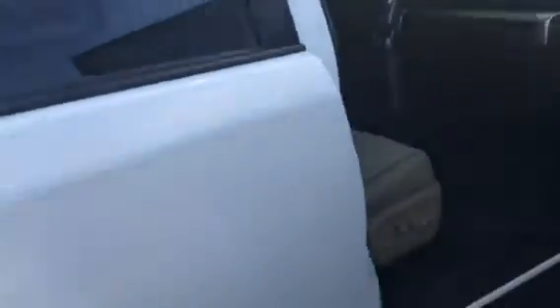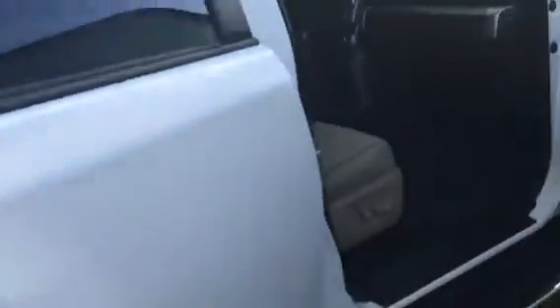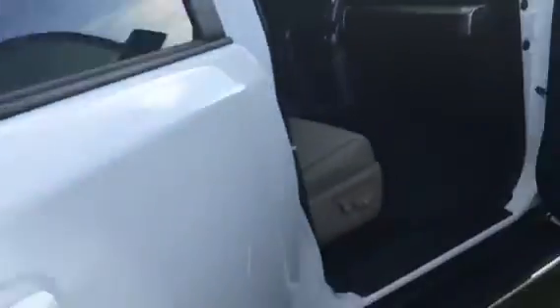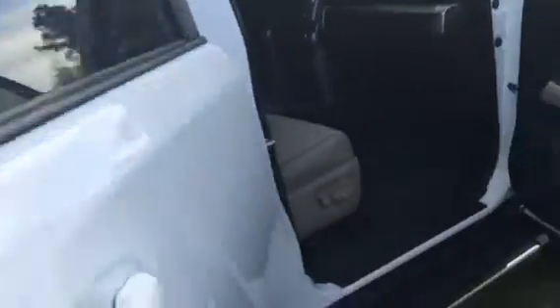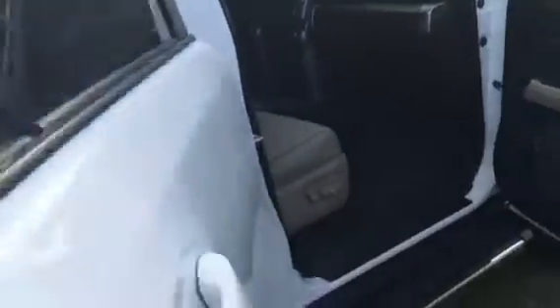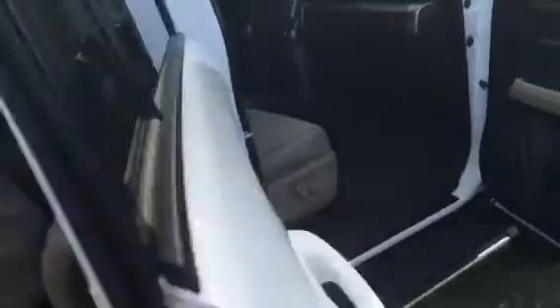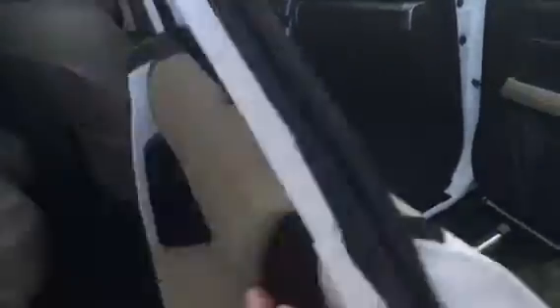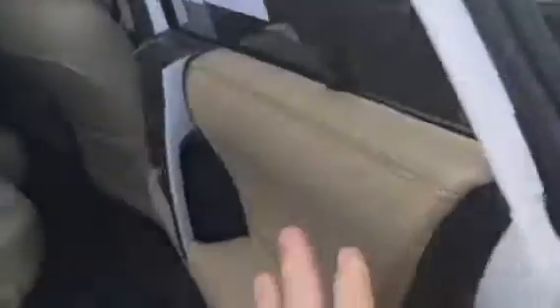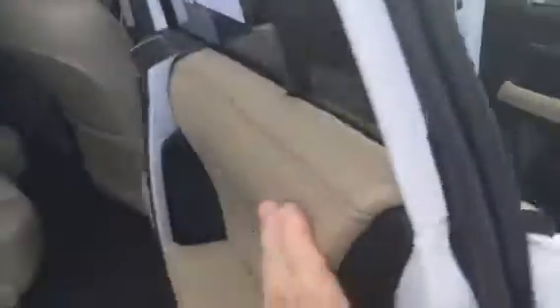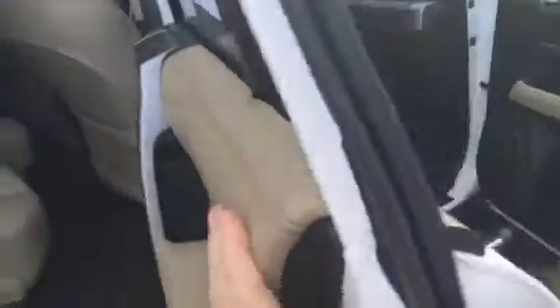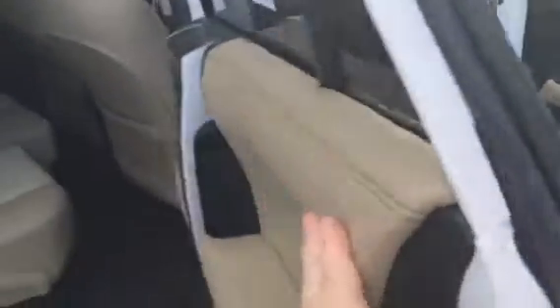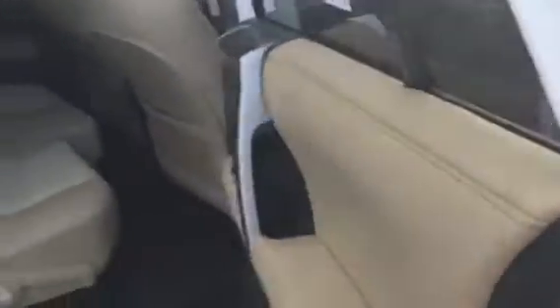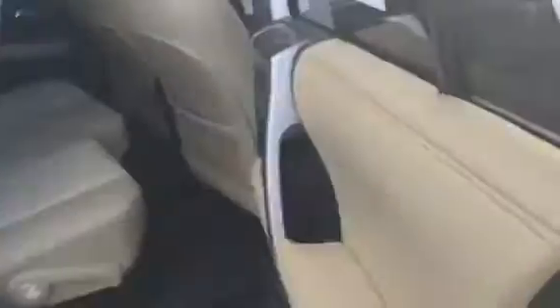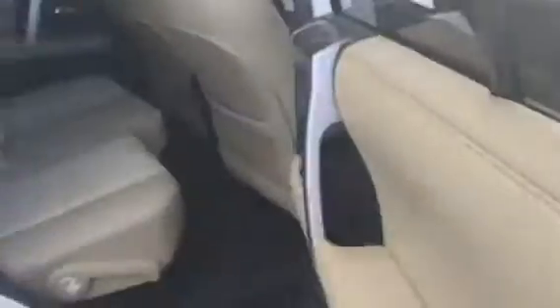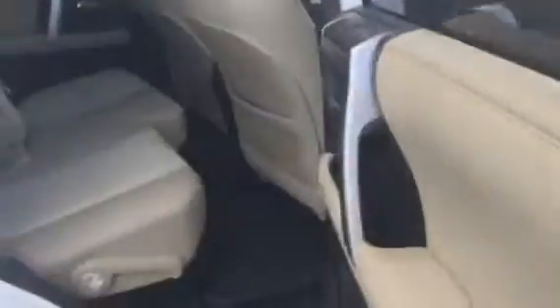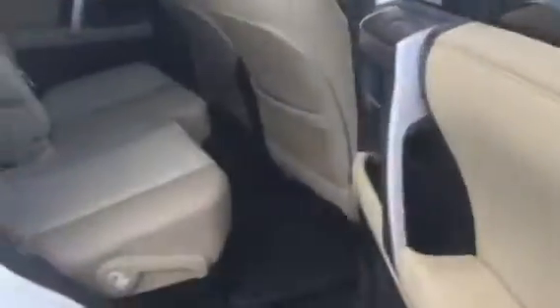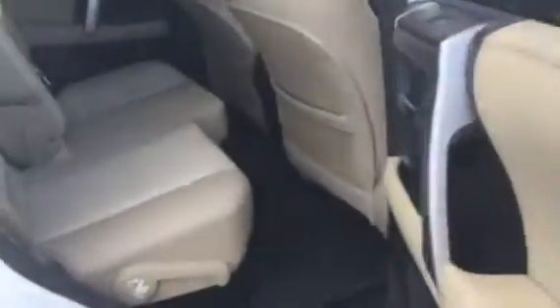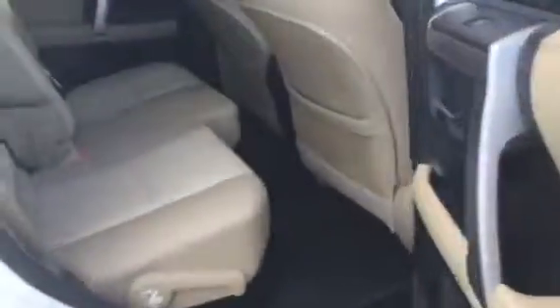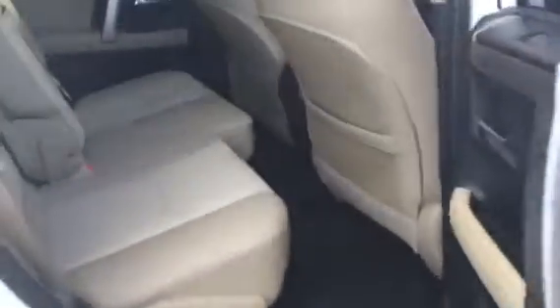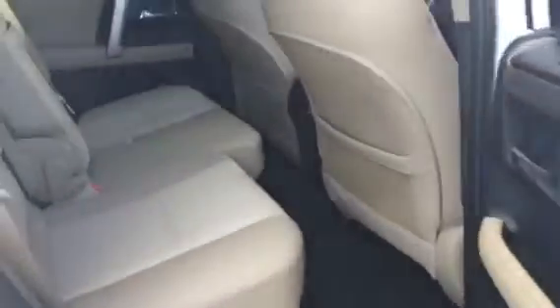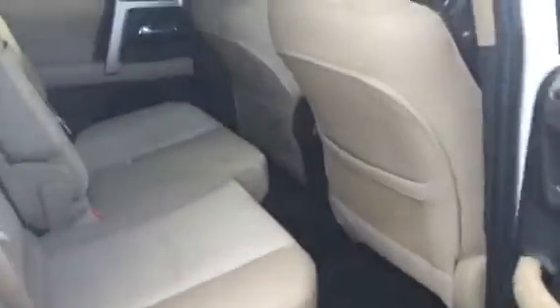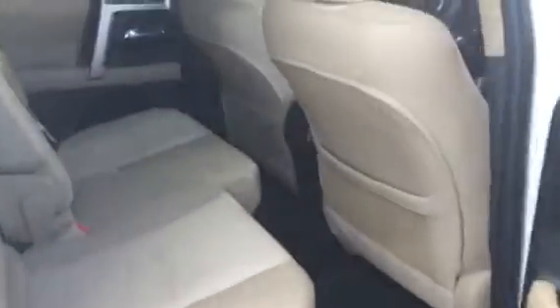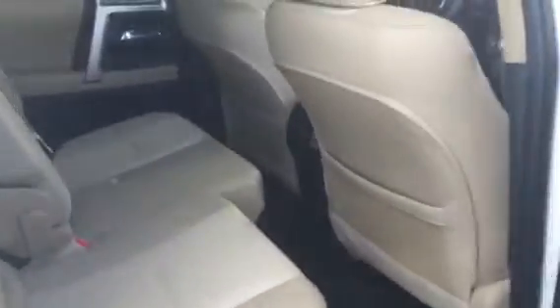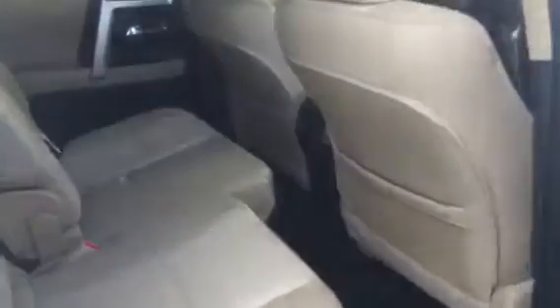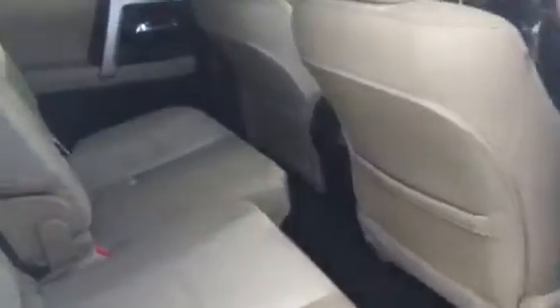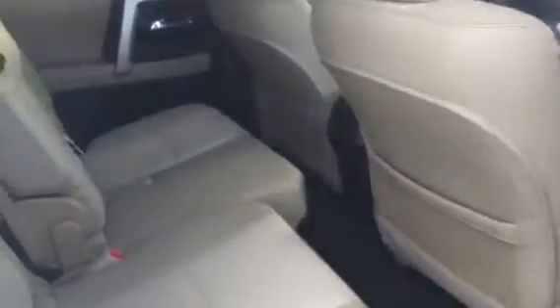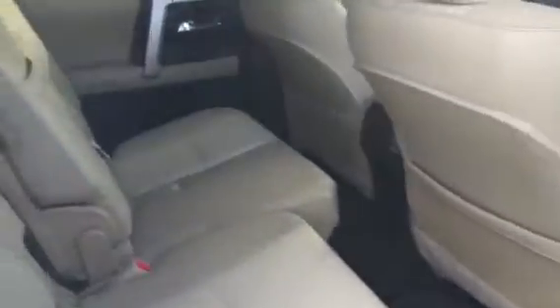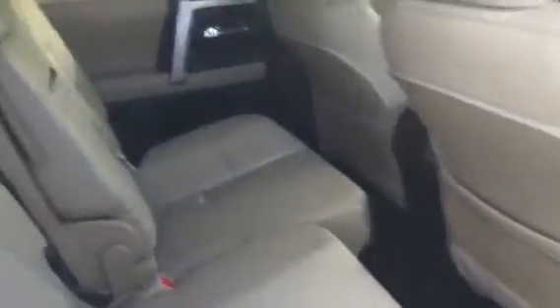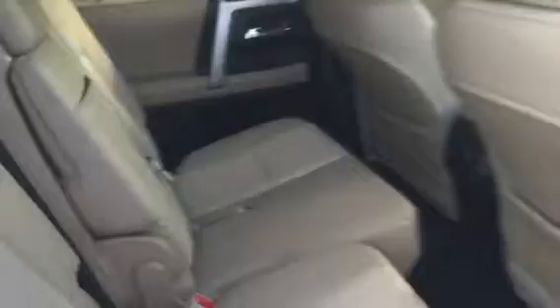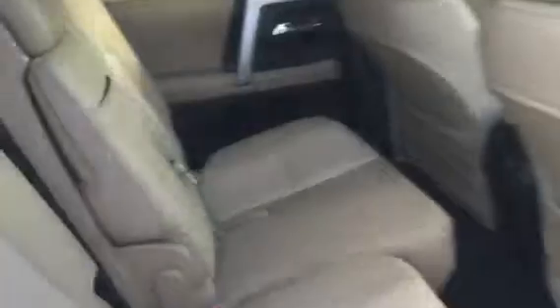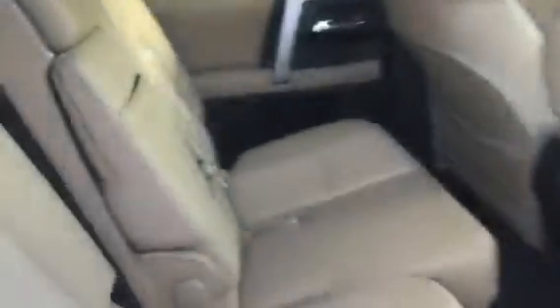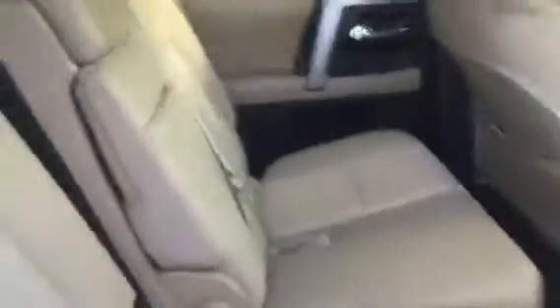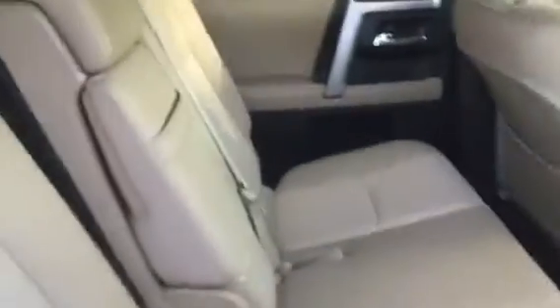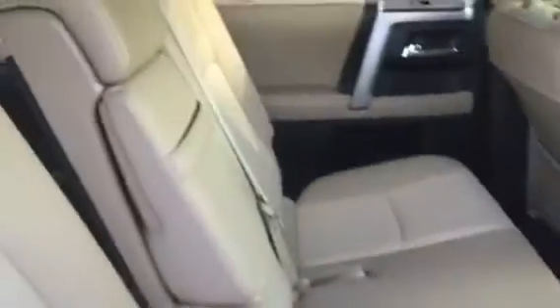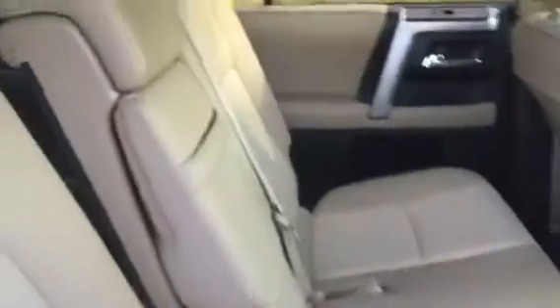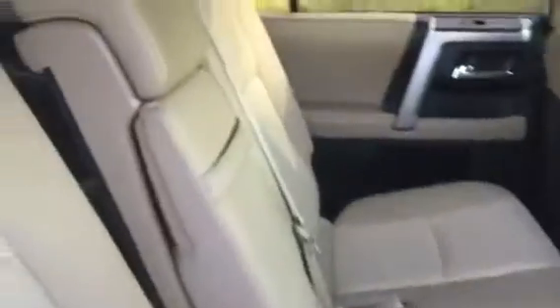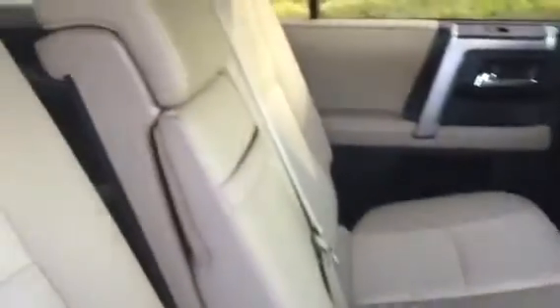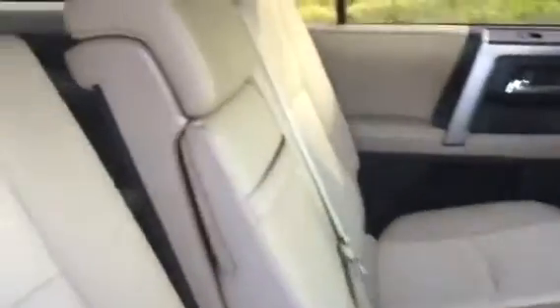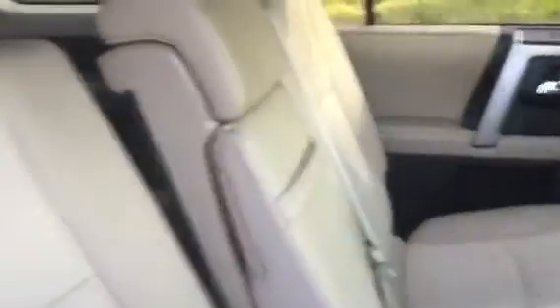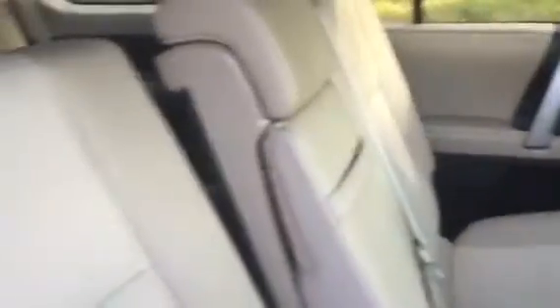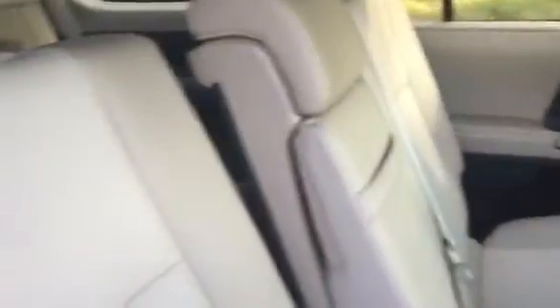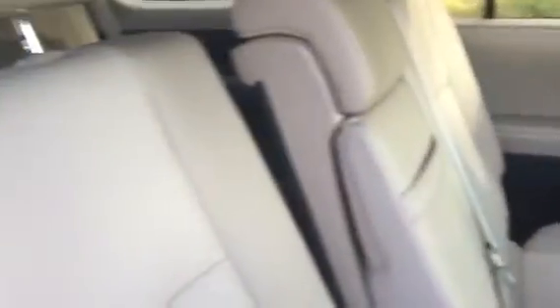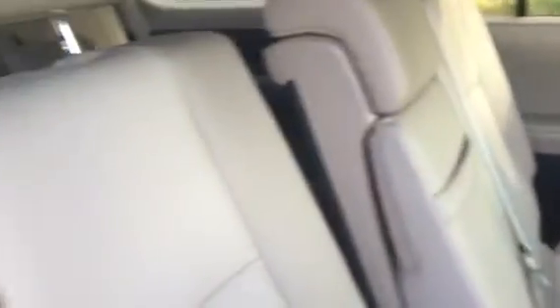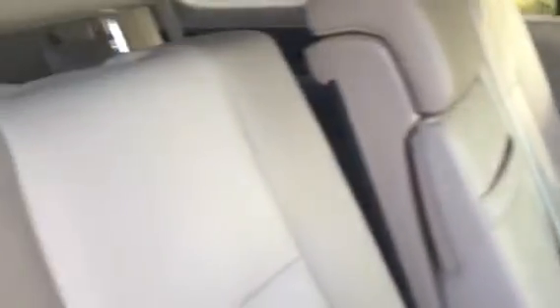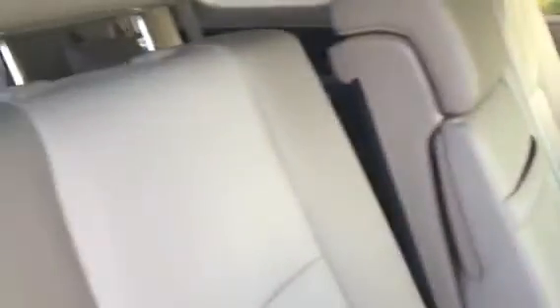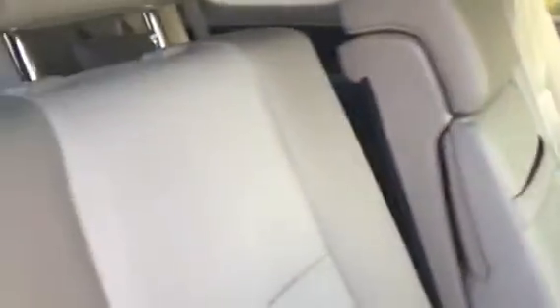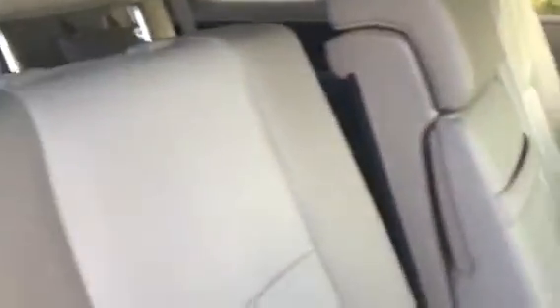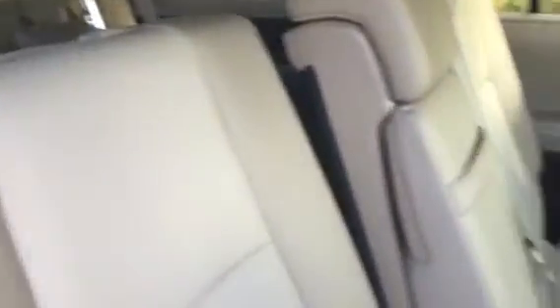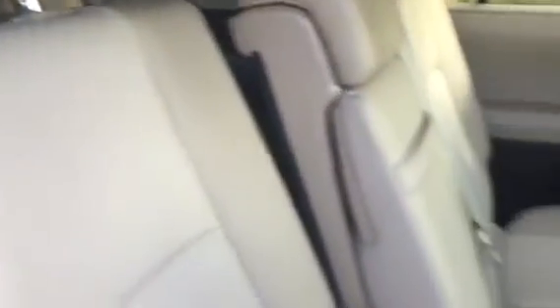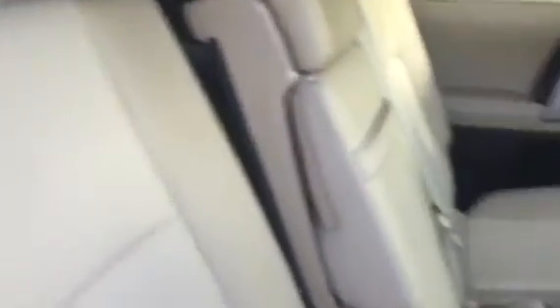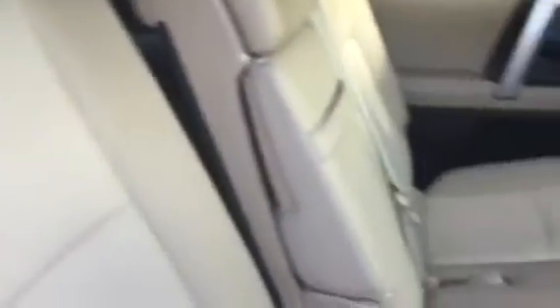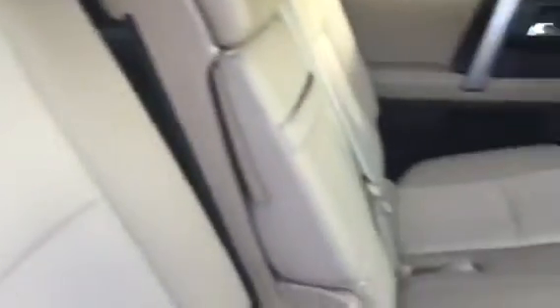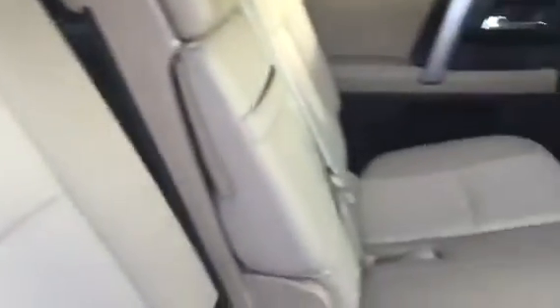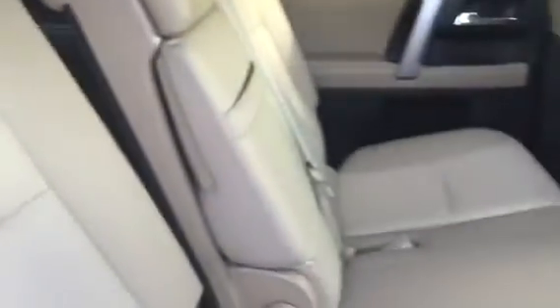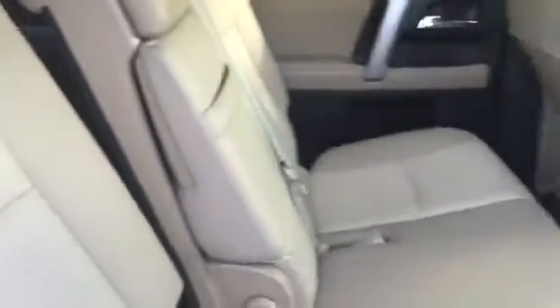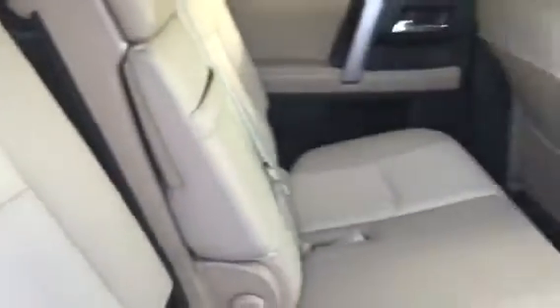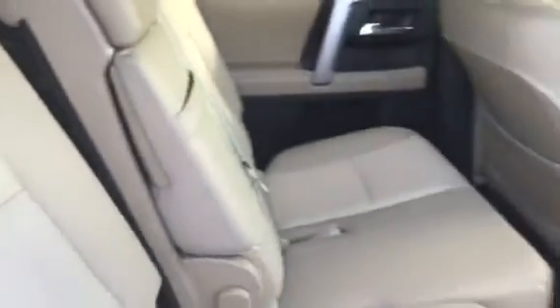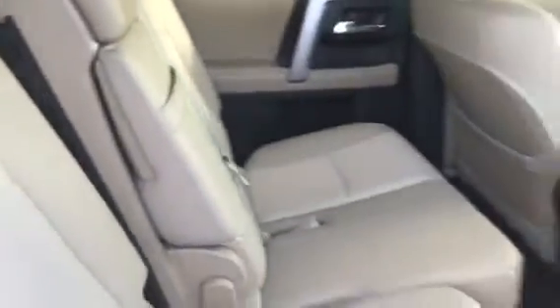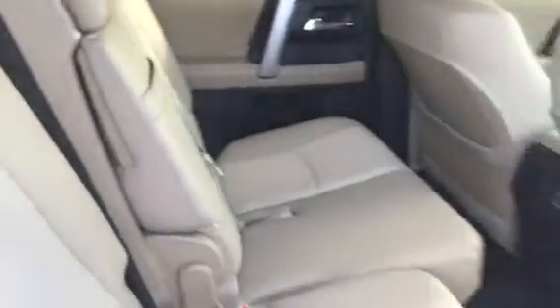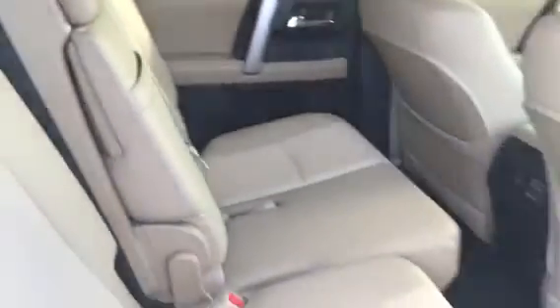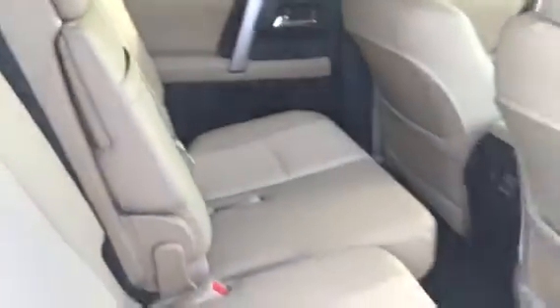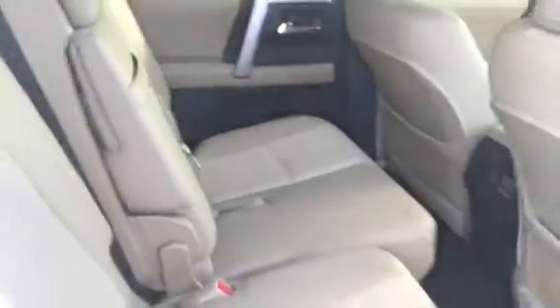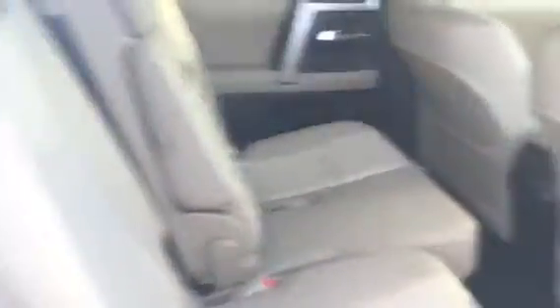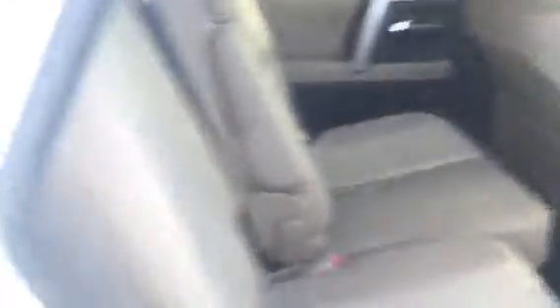I don't think anyone's actually sat in the third row. Here's a shot from the back seat. It has a nice bisque color interior.